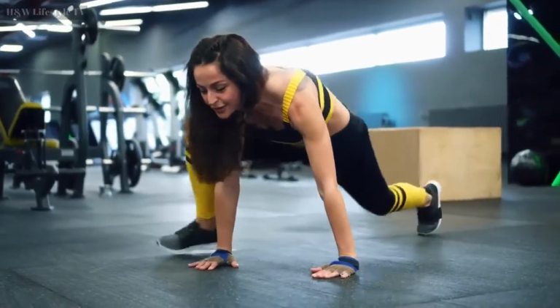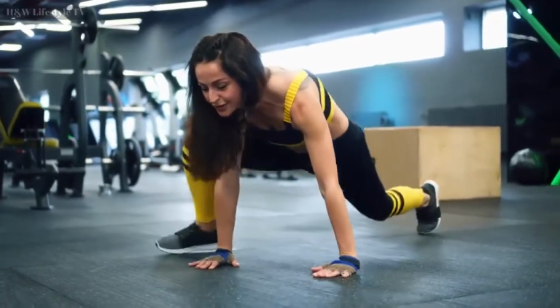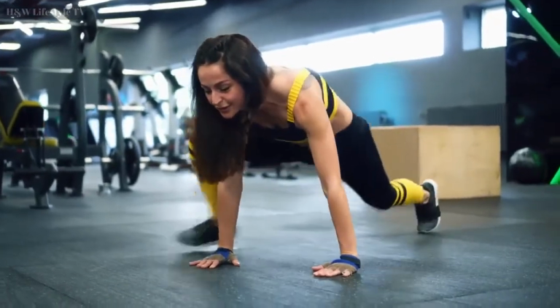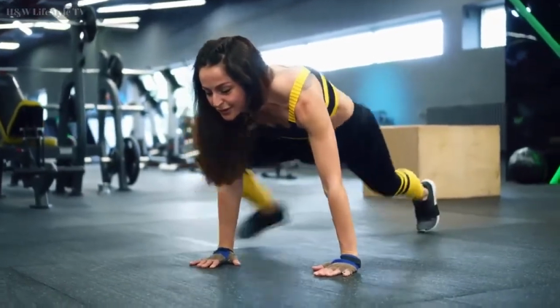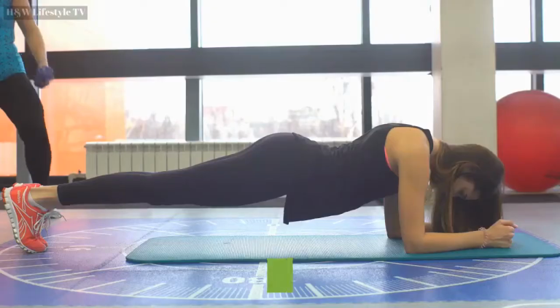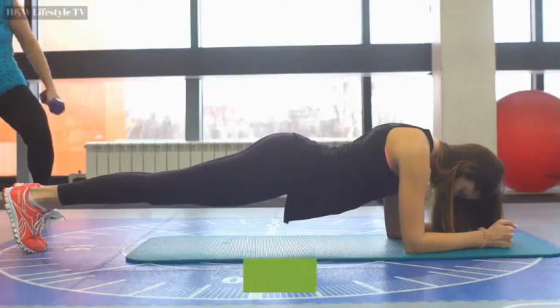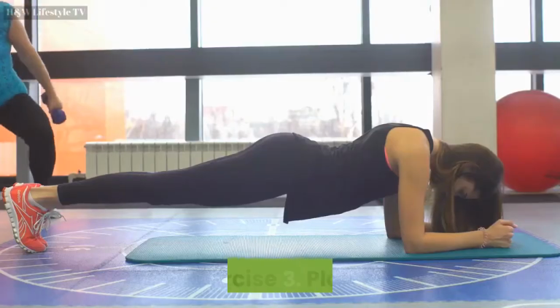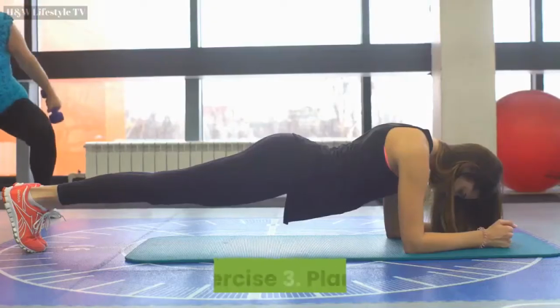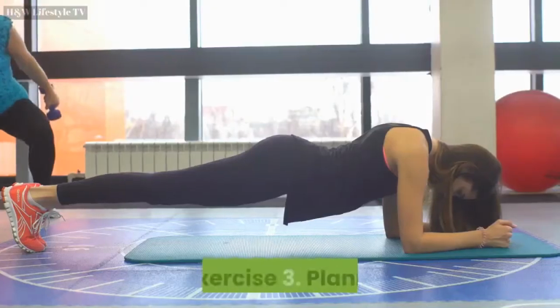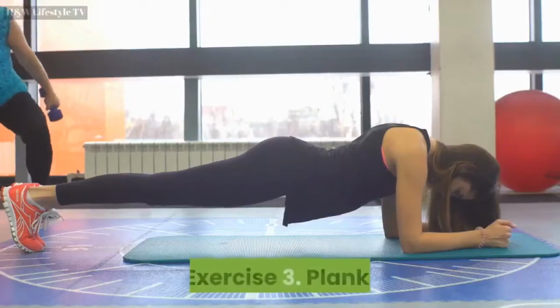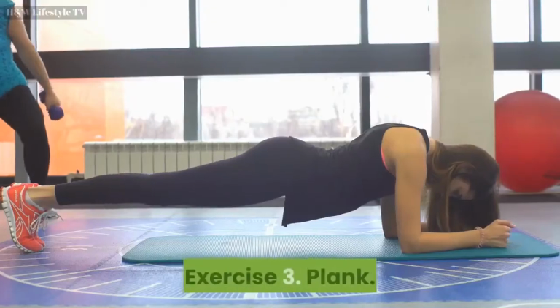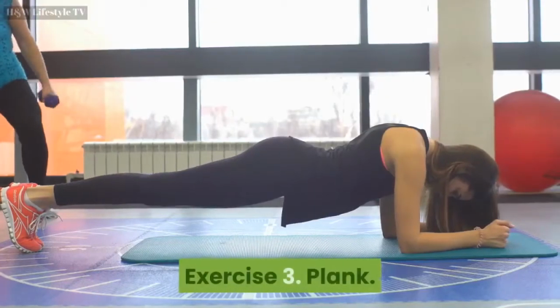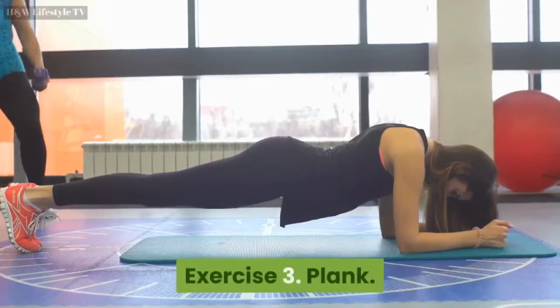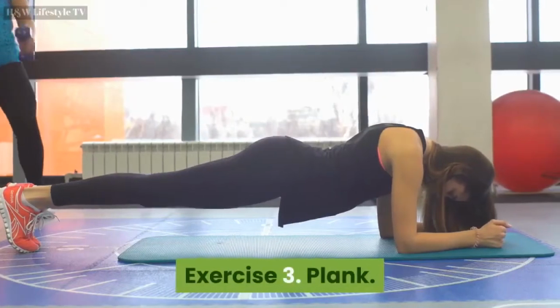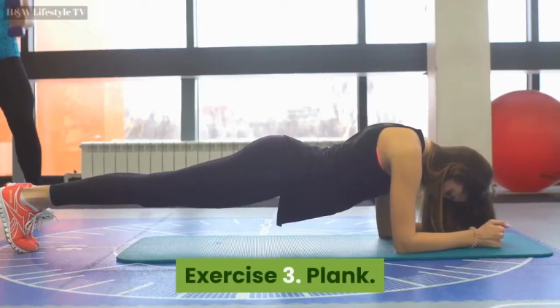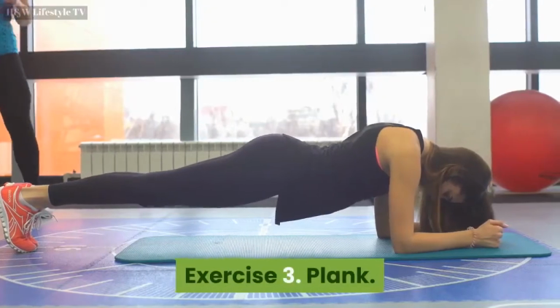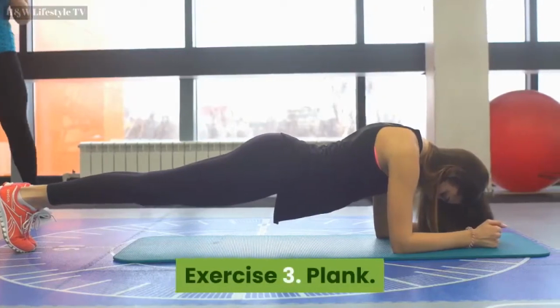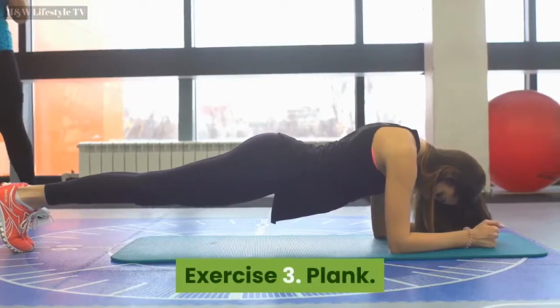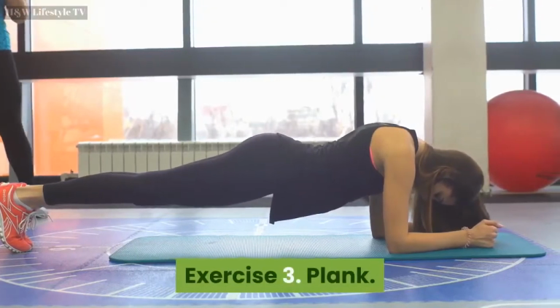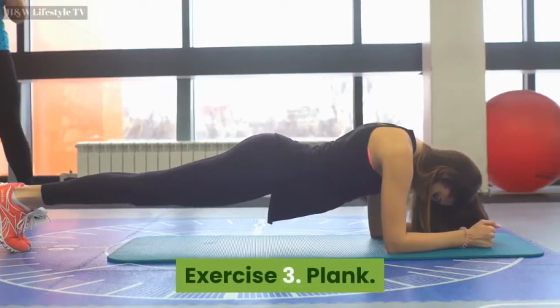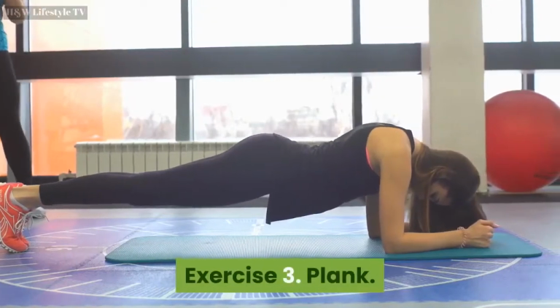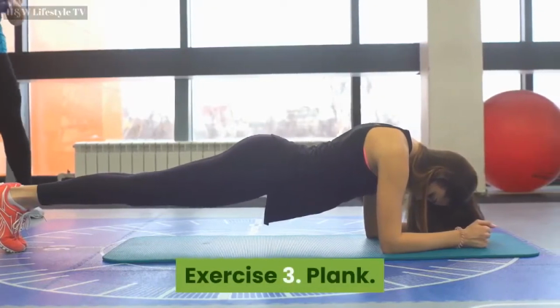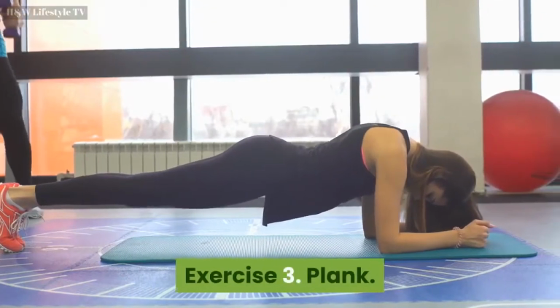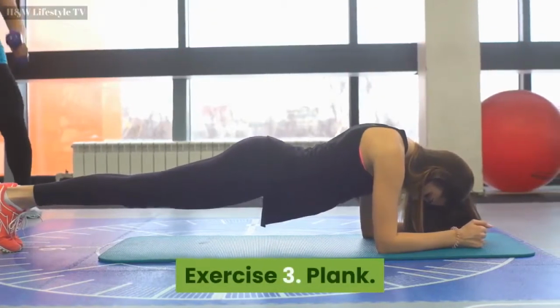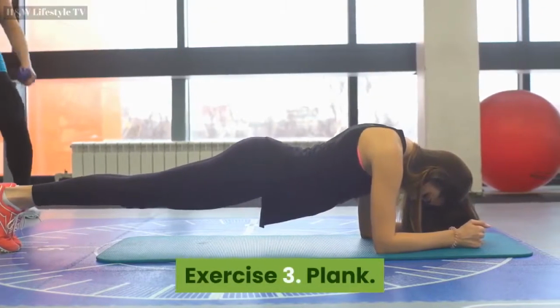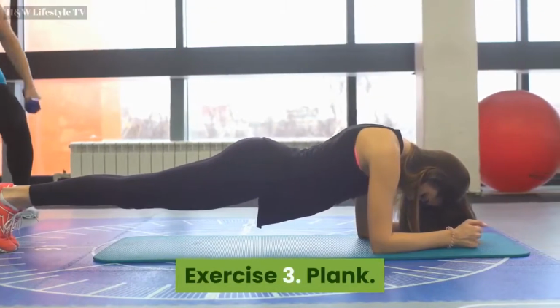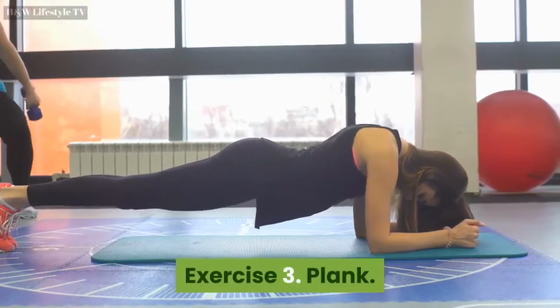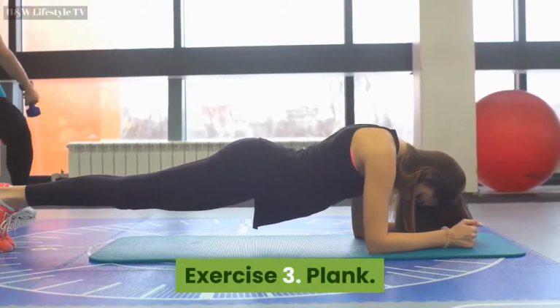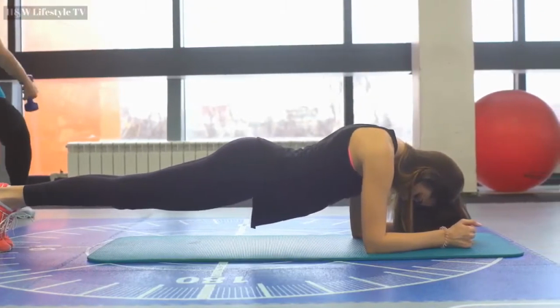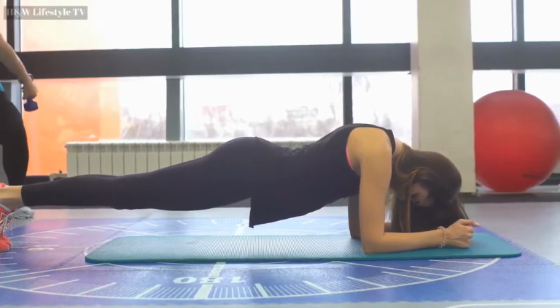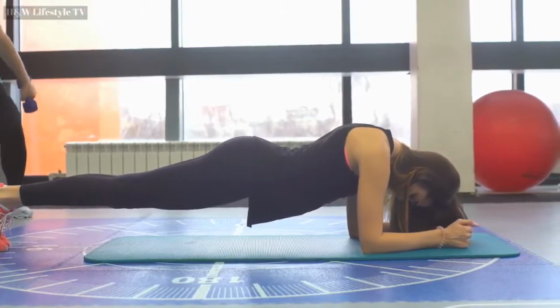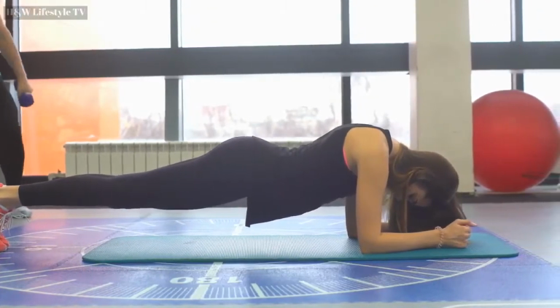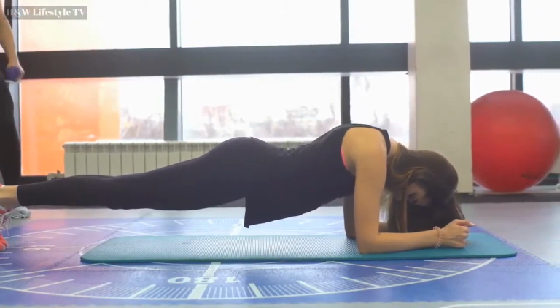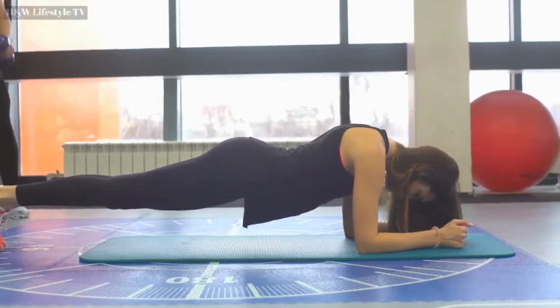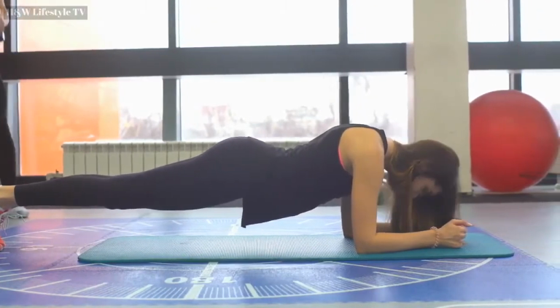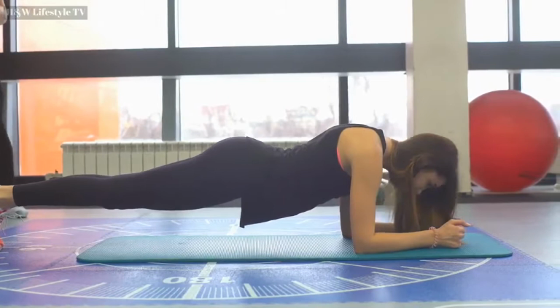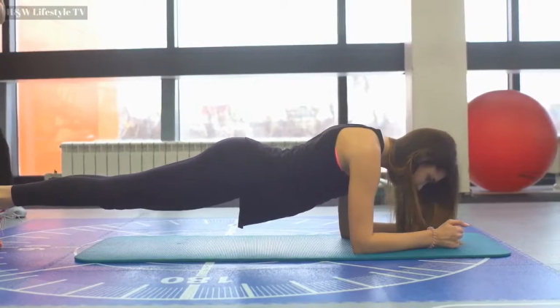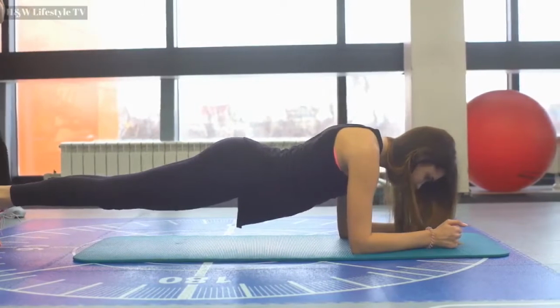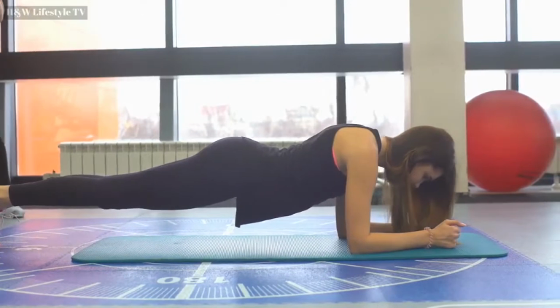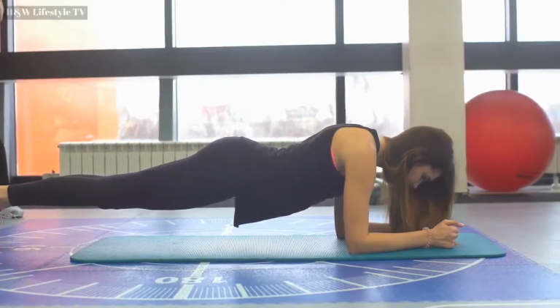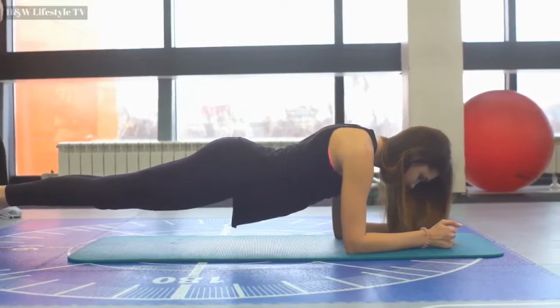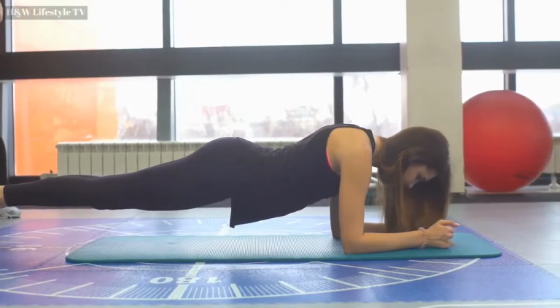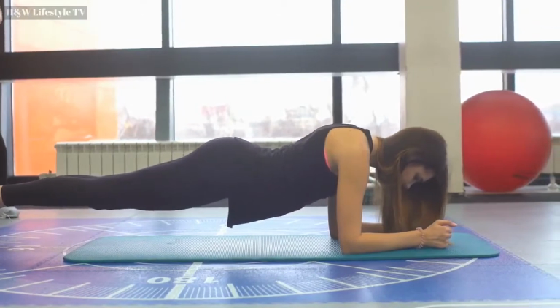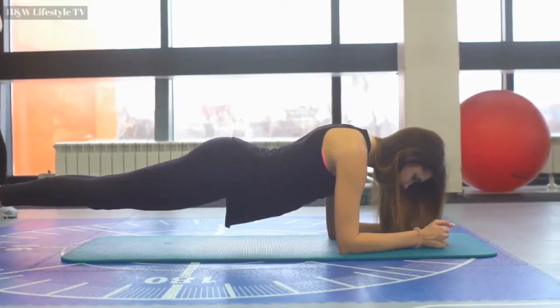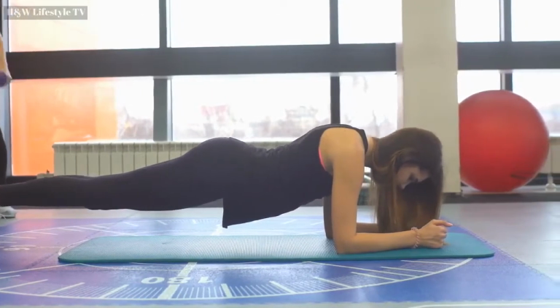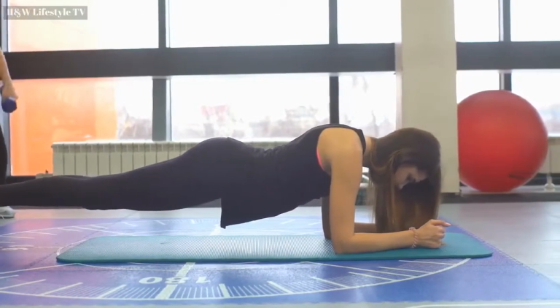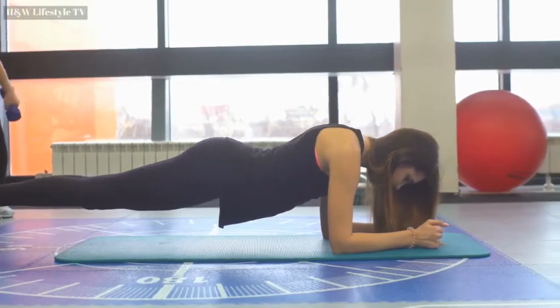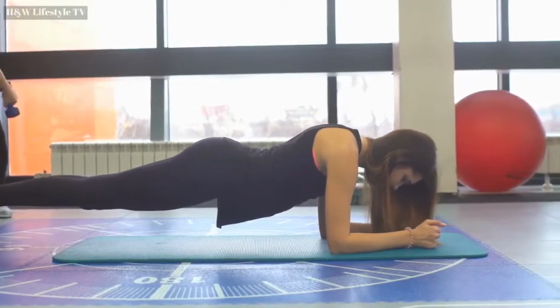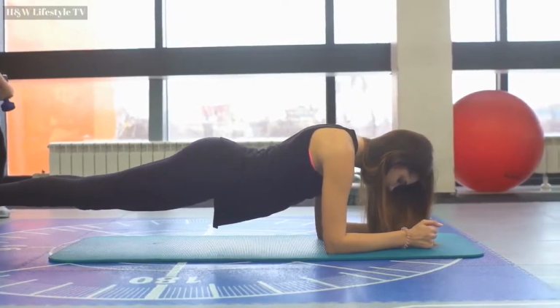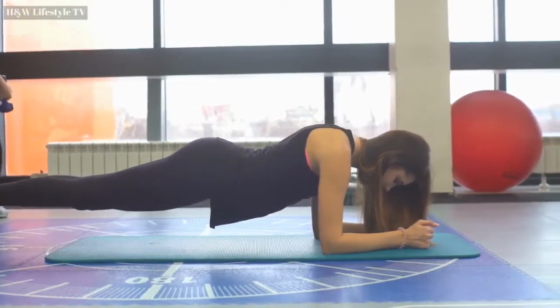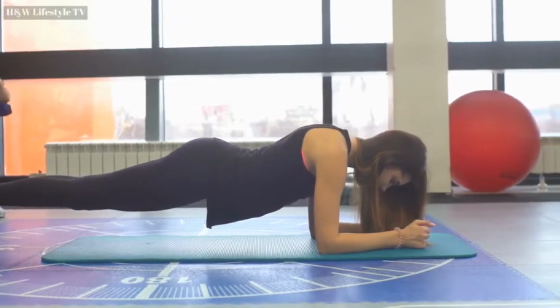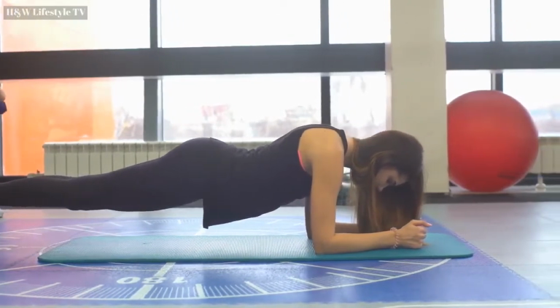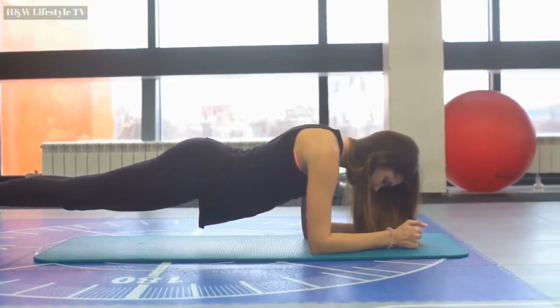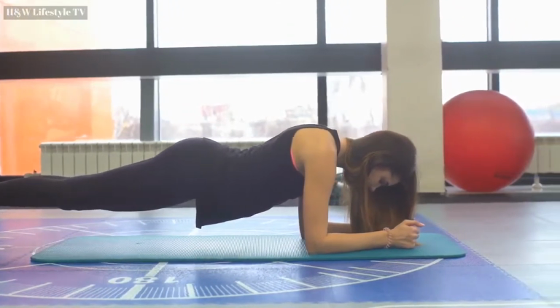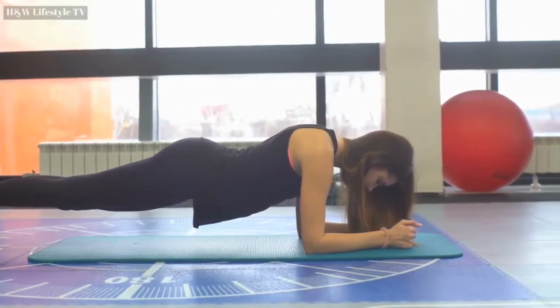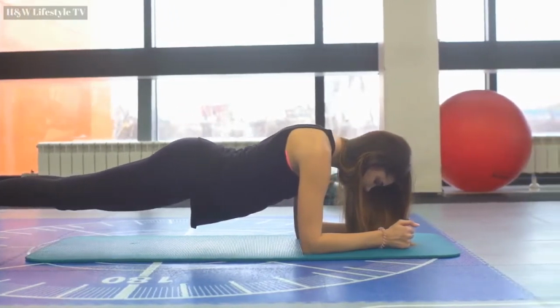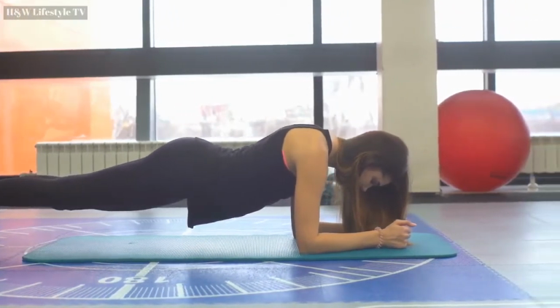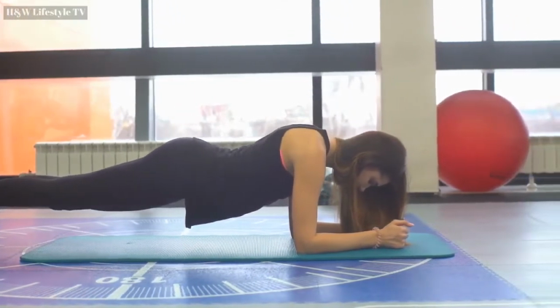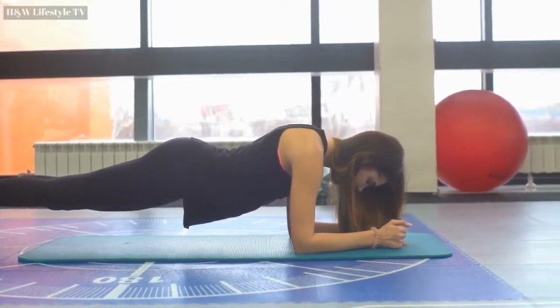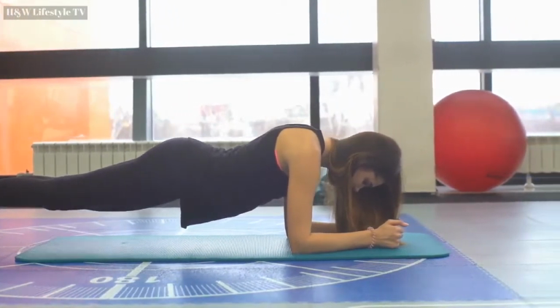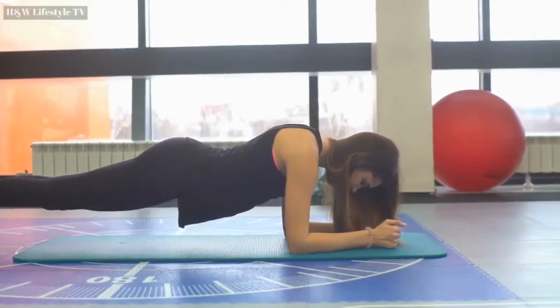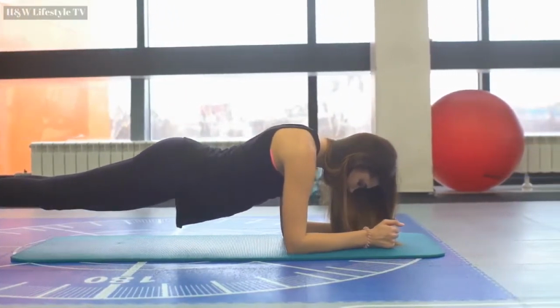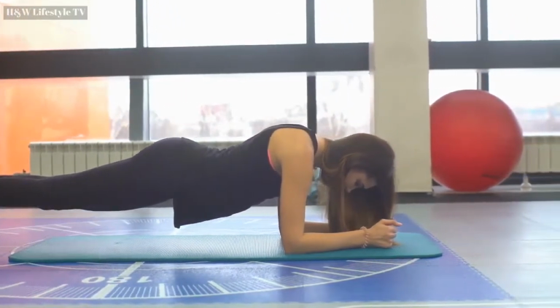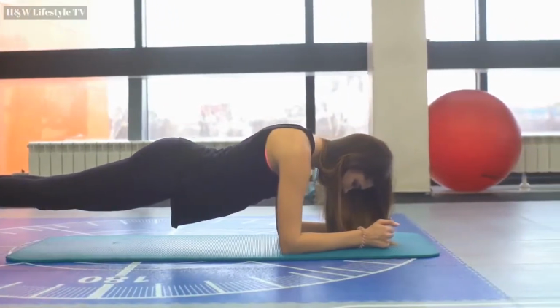Exercise 3: Plank. Hold this position for 30 seconds. Countdown starts now.